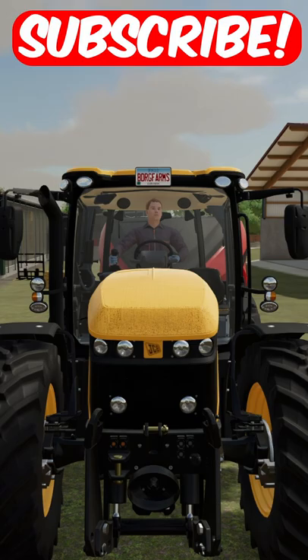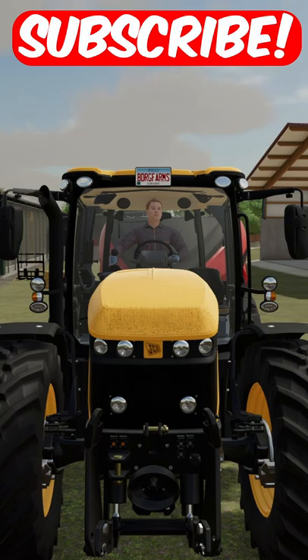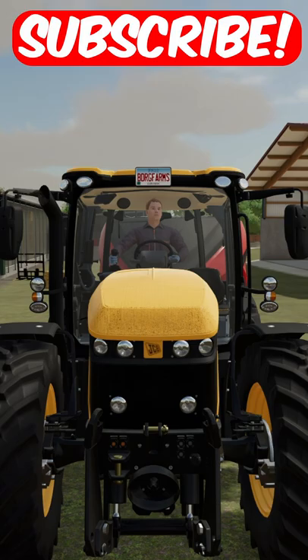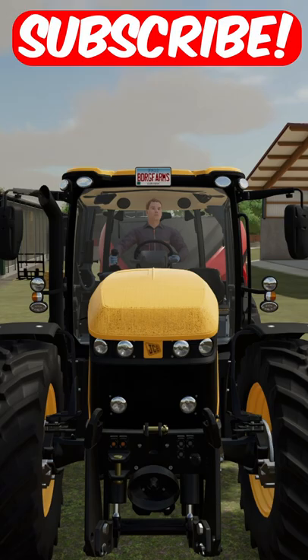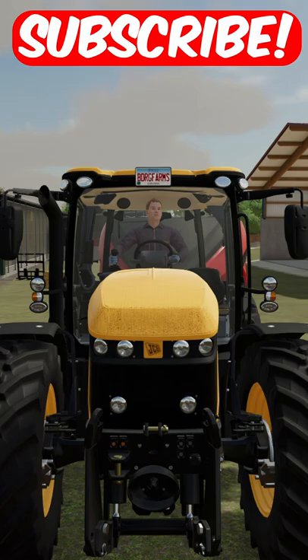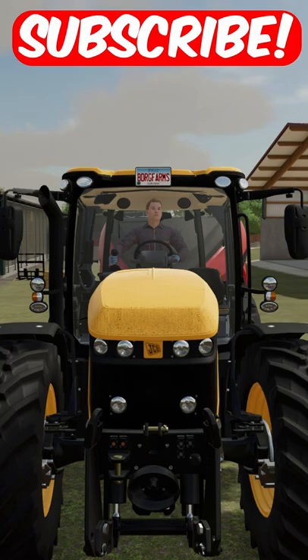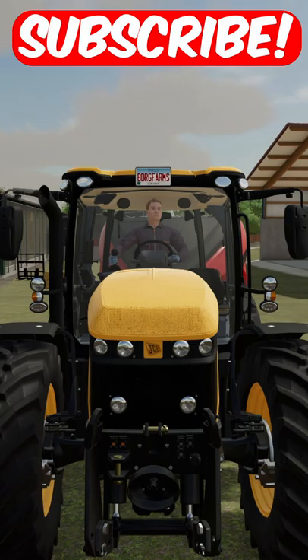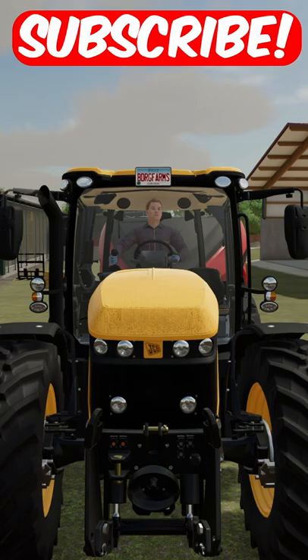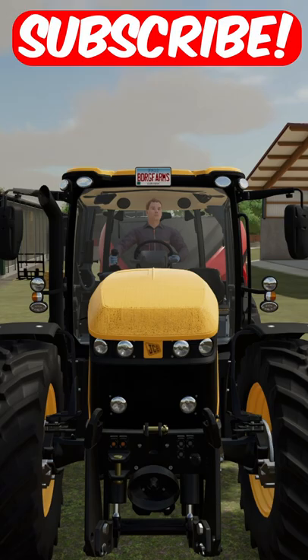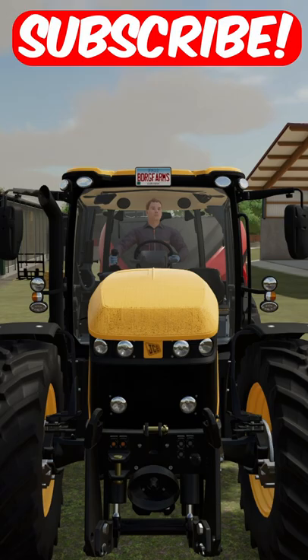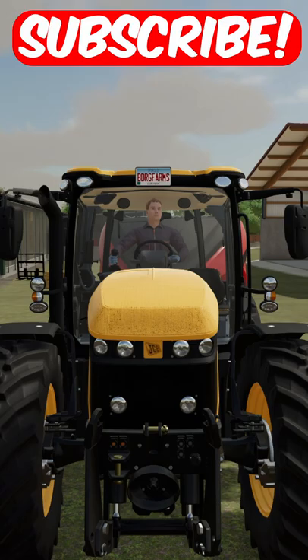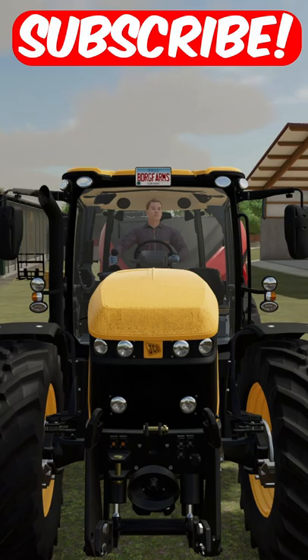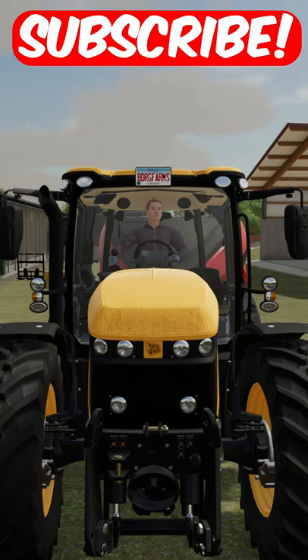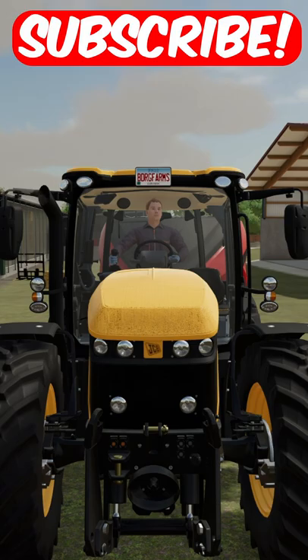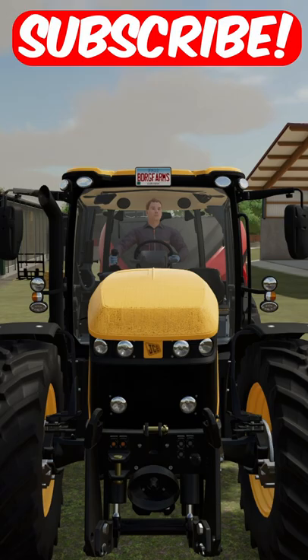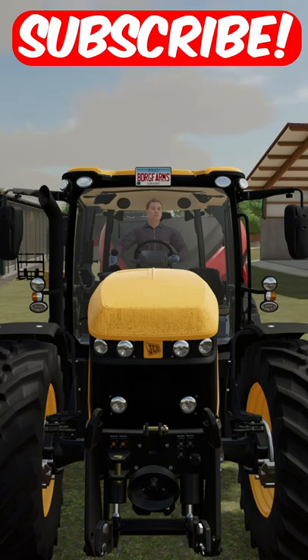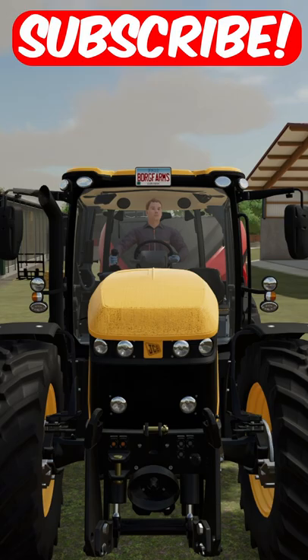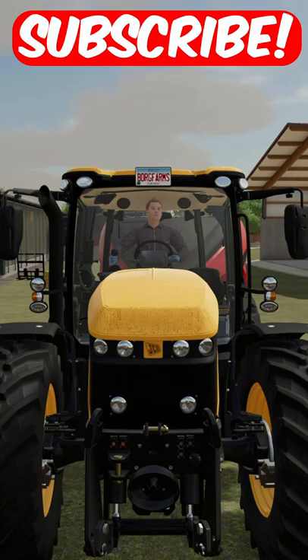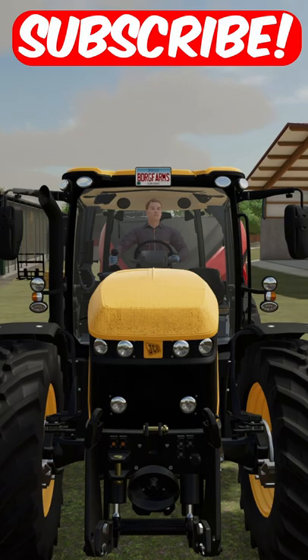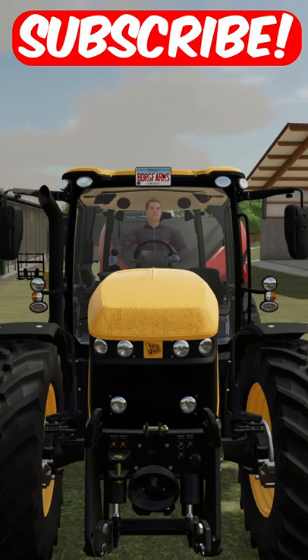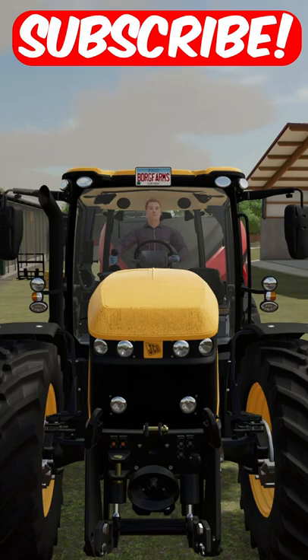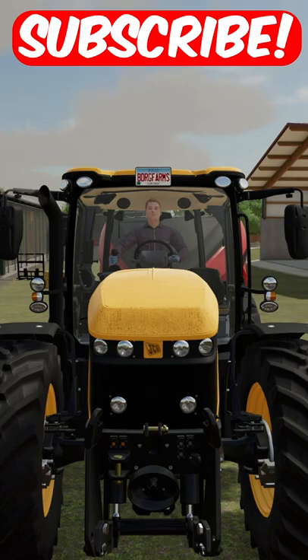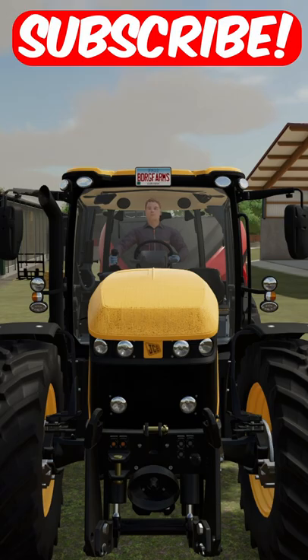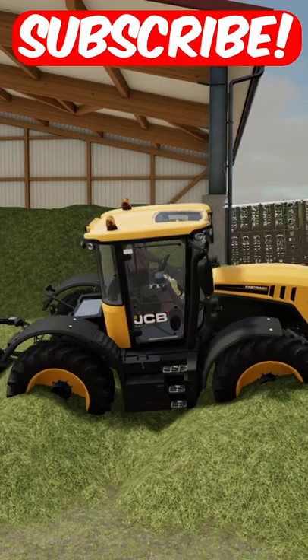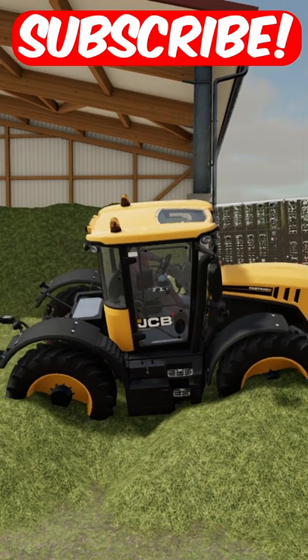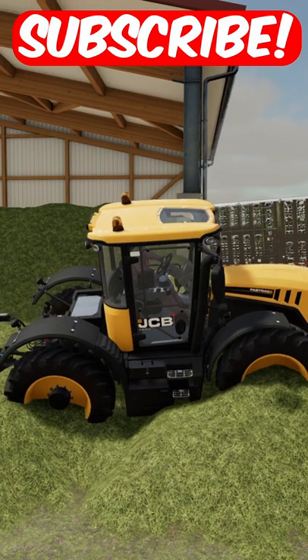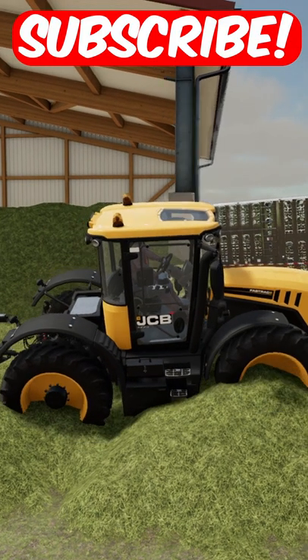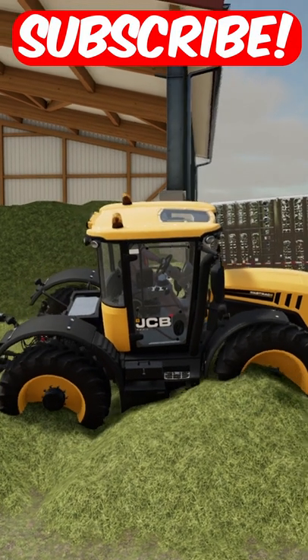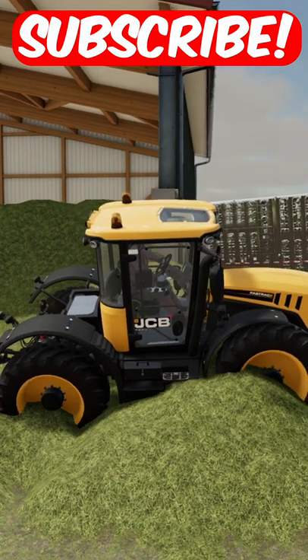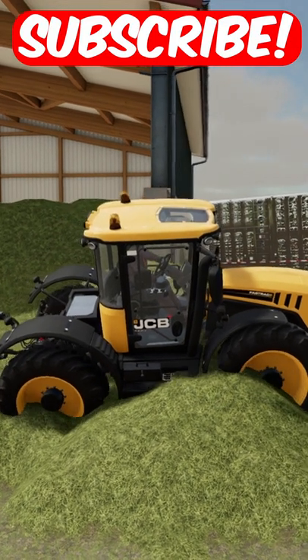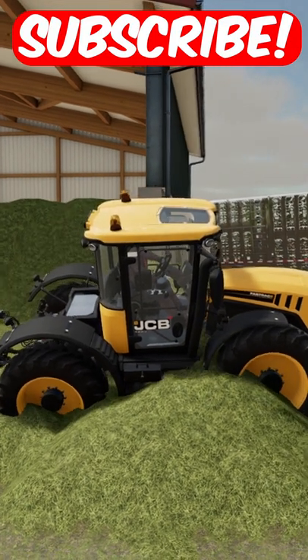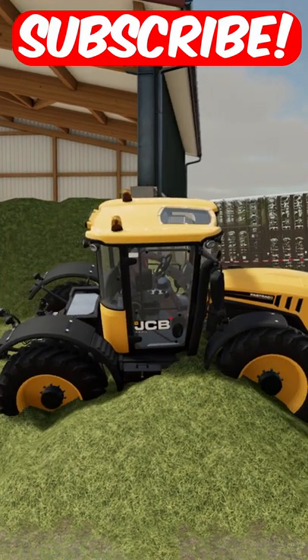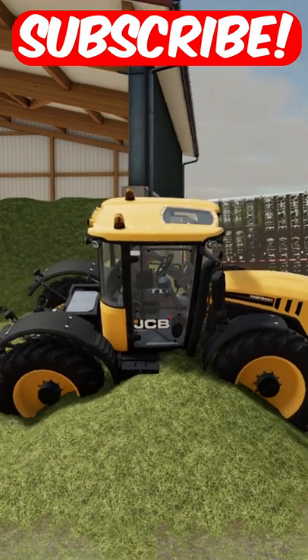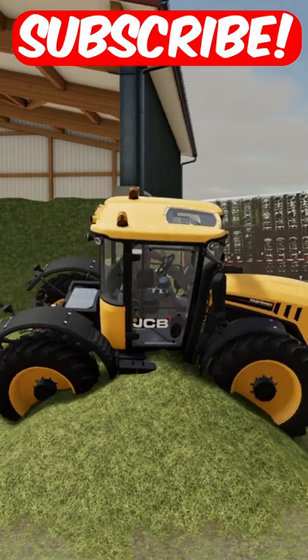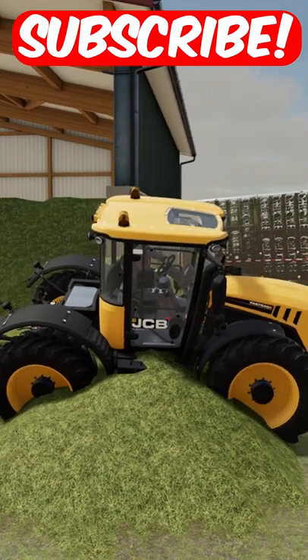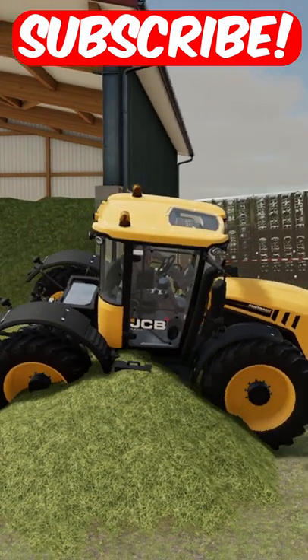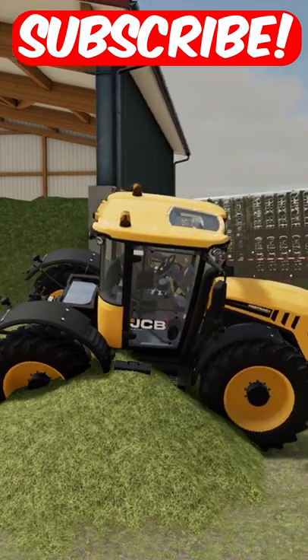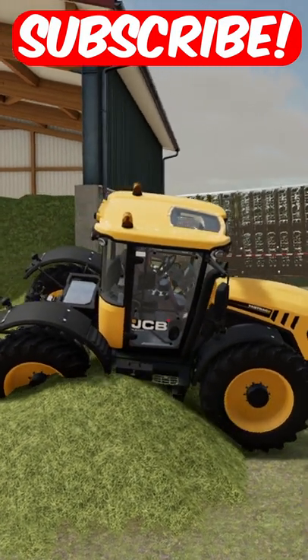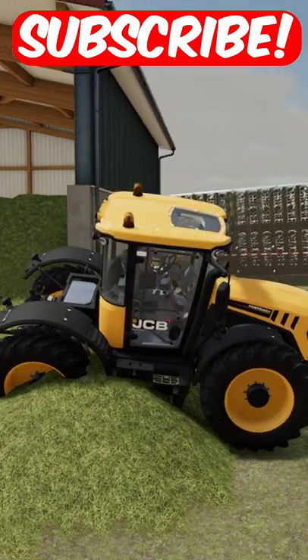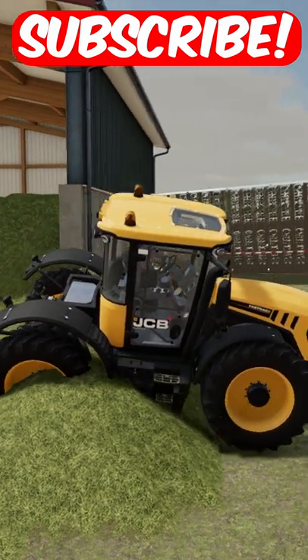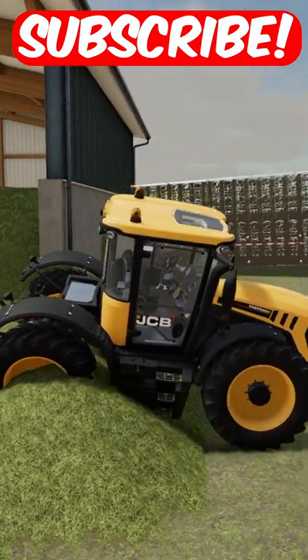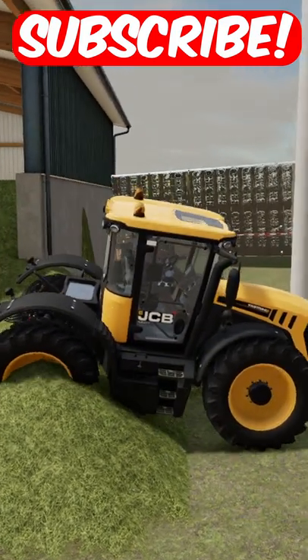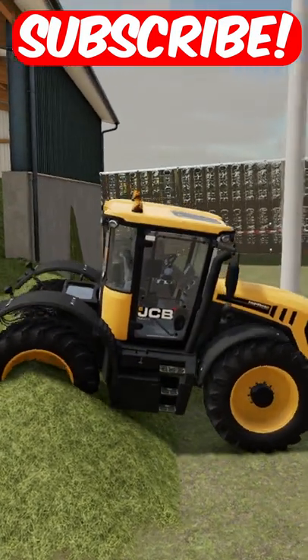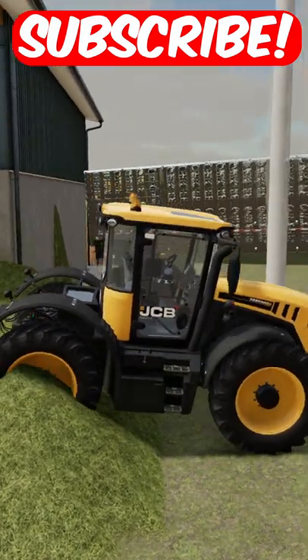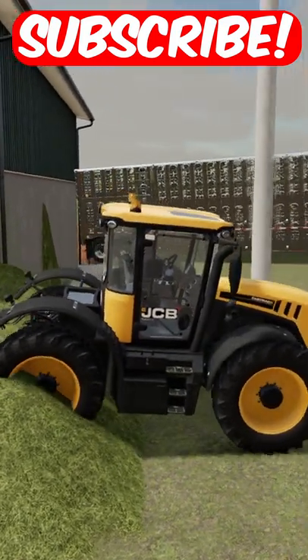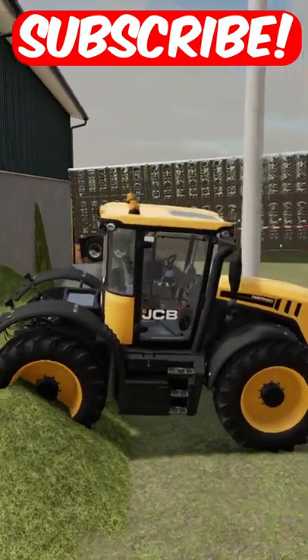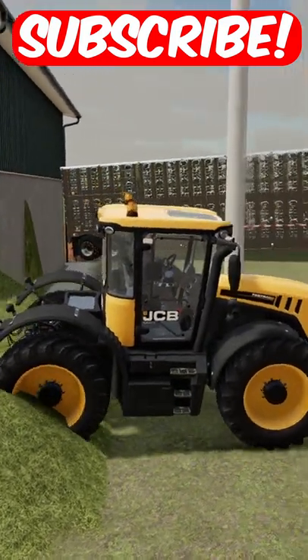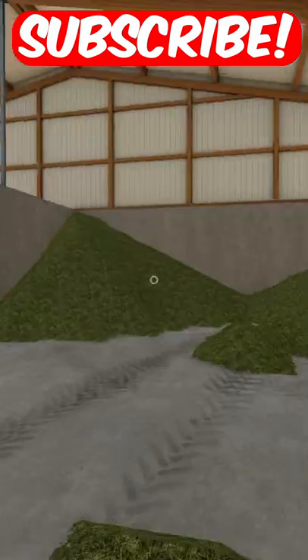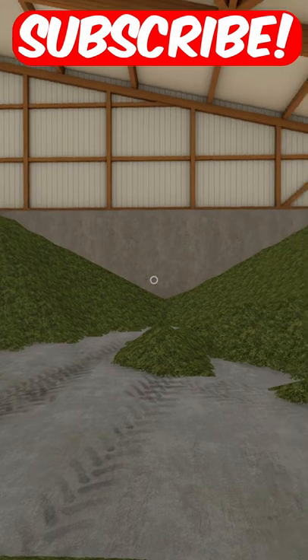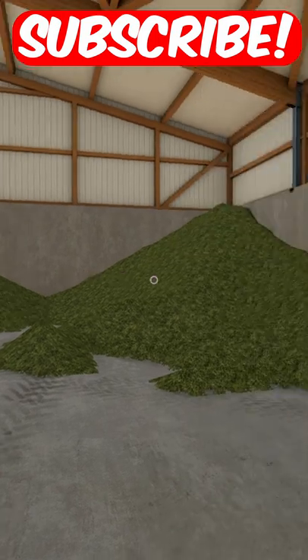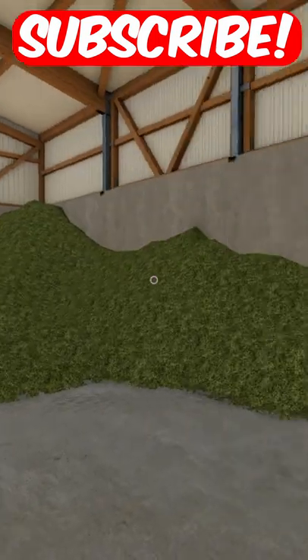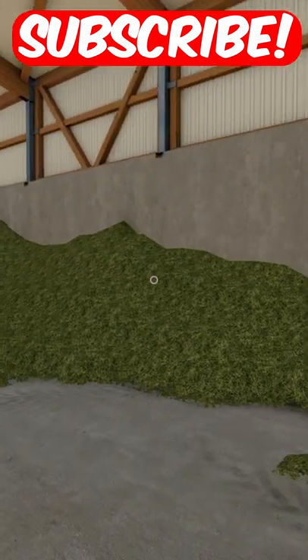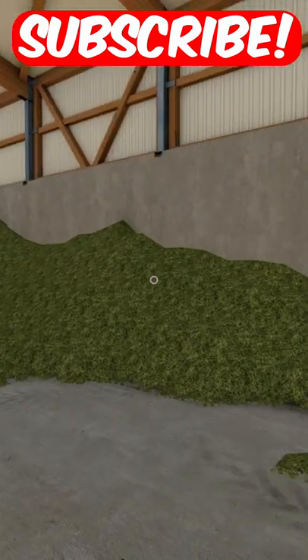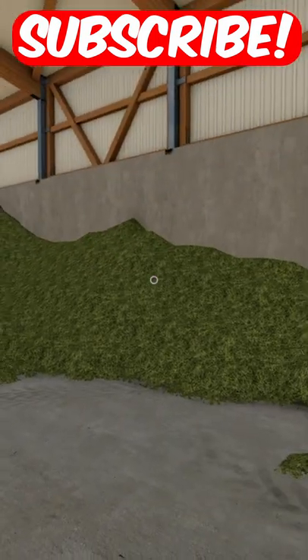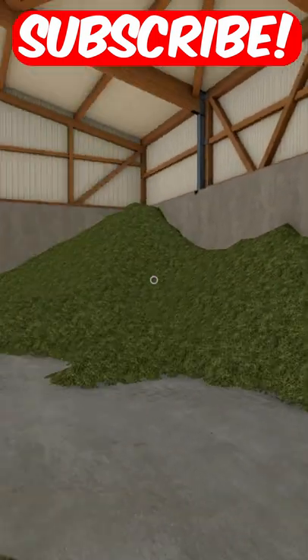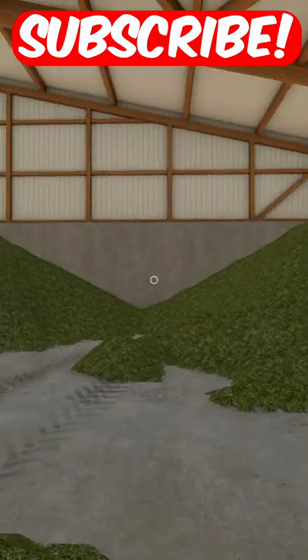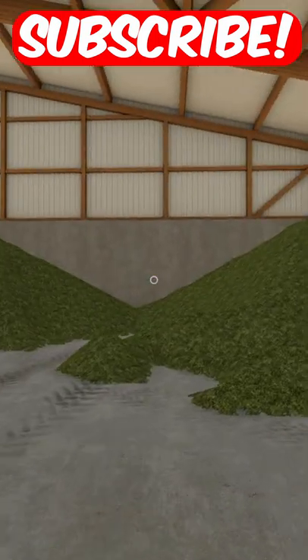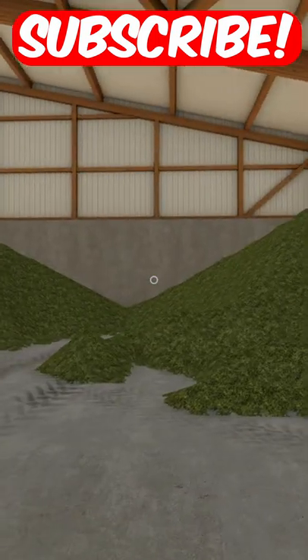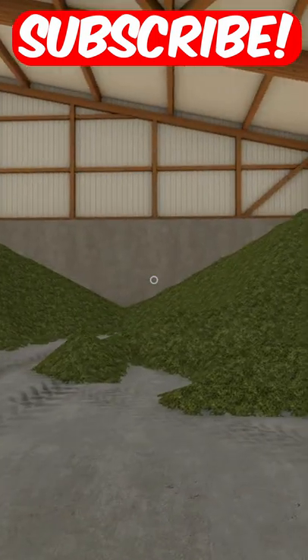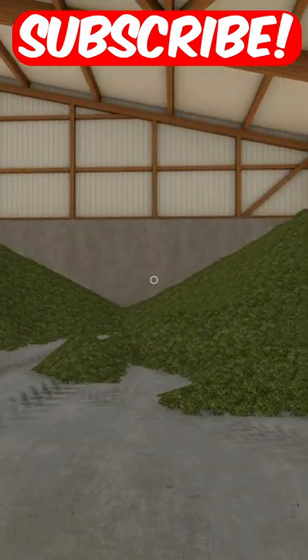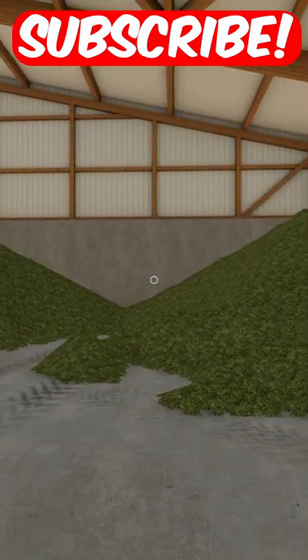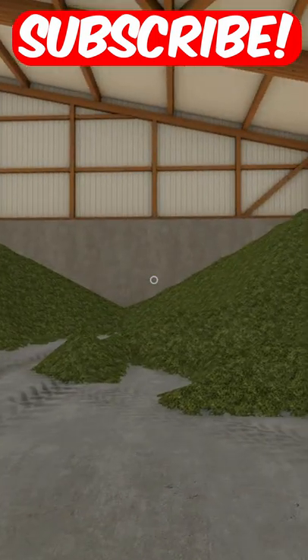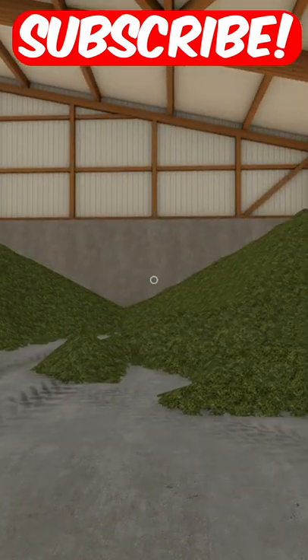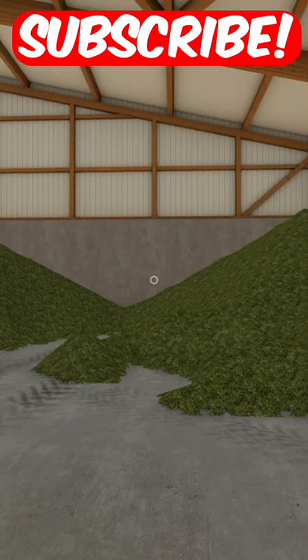Let's turn my solos into bales so they're easier to store. We are getting started with the hay silo. Now the silo is pretty much clean.